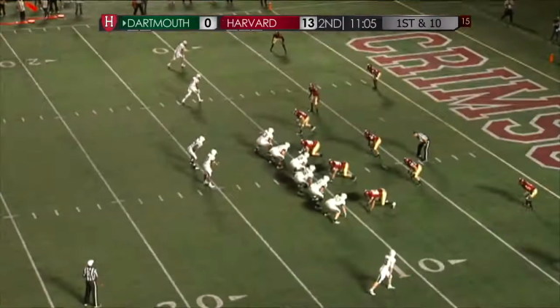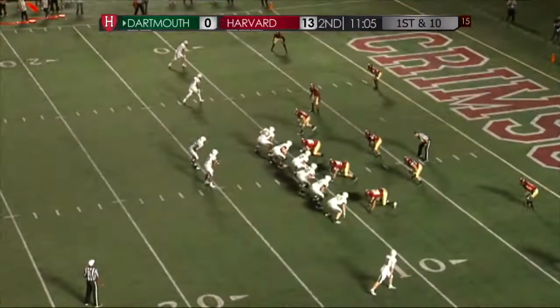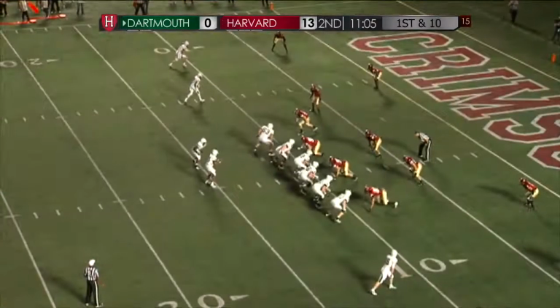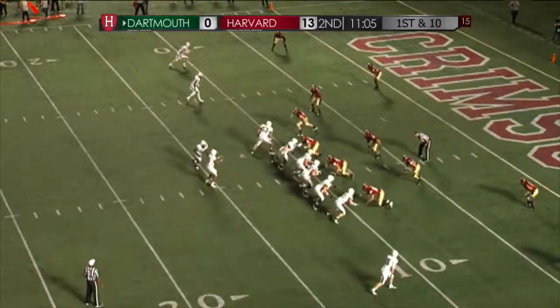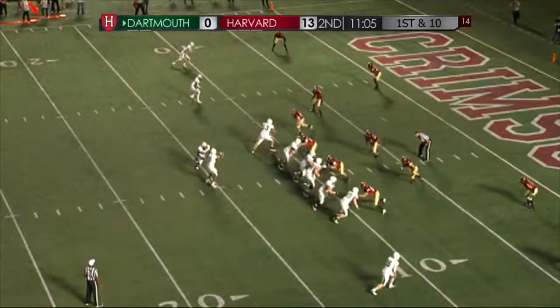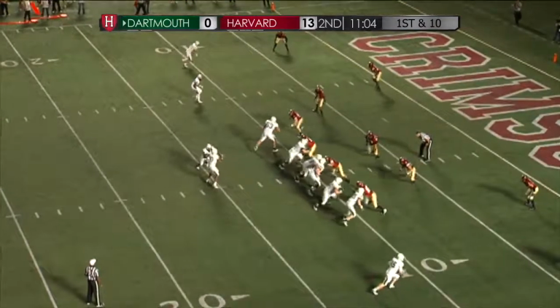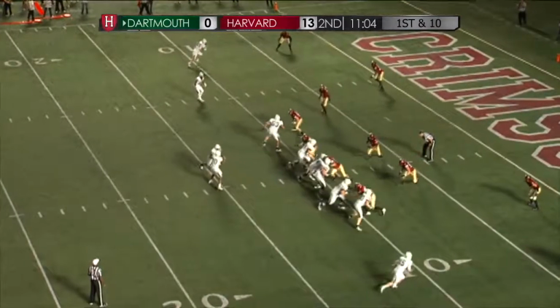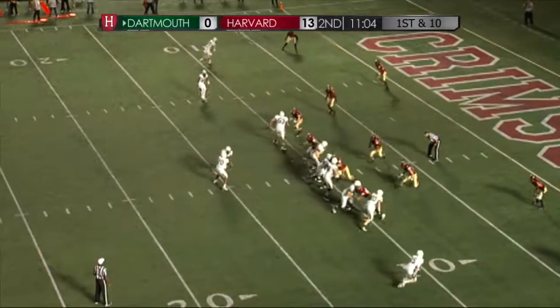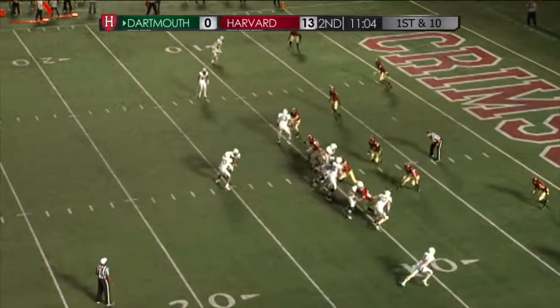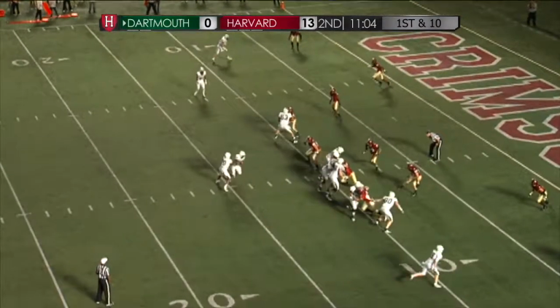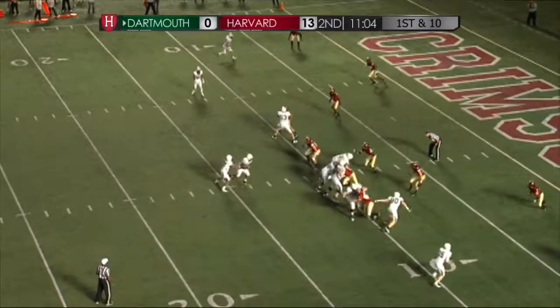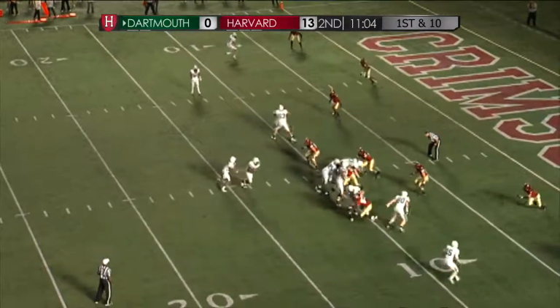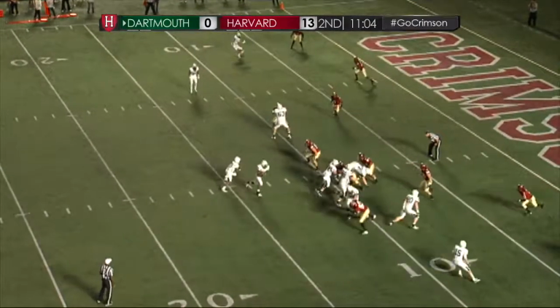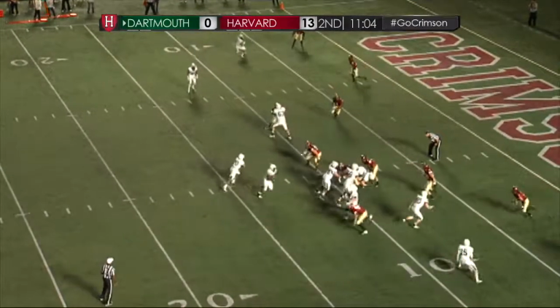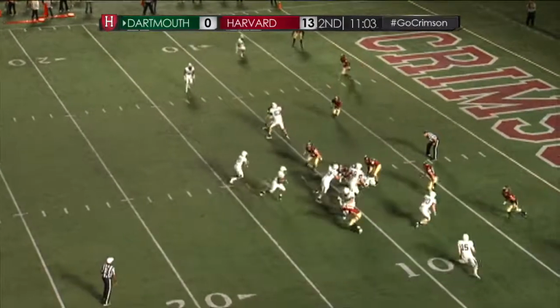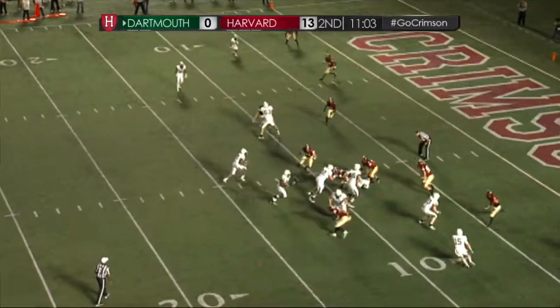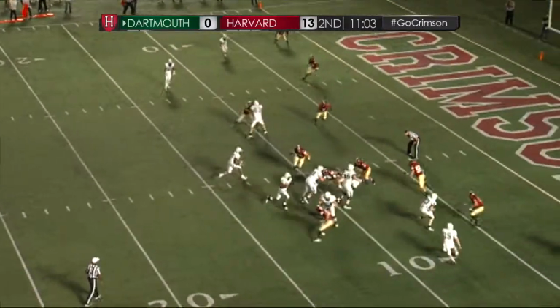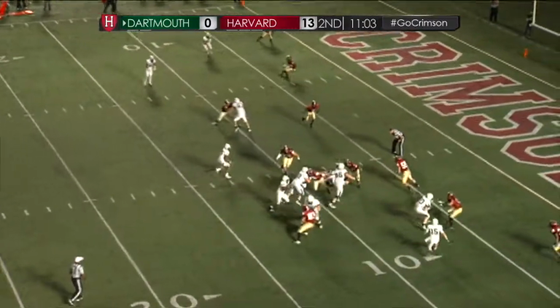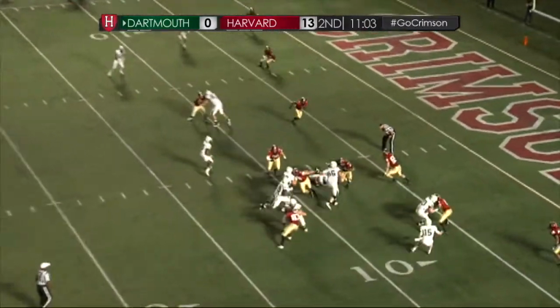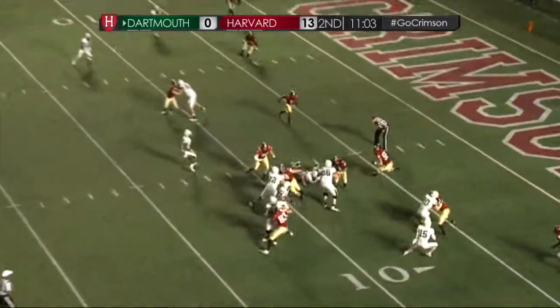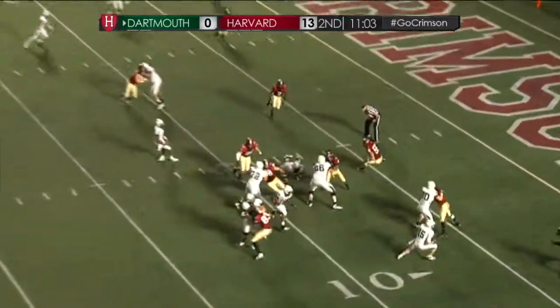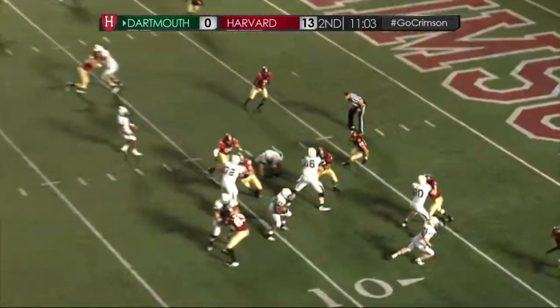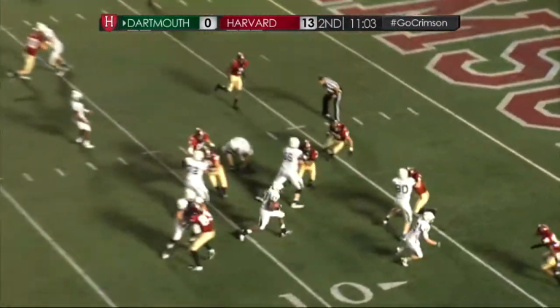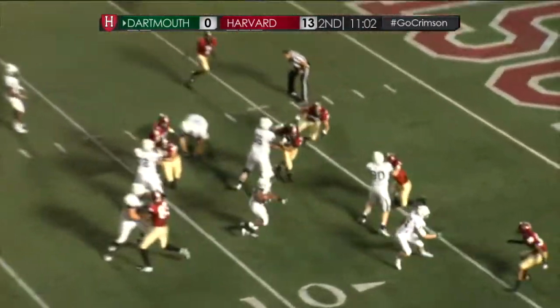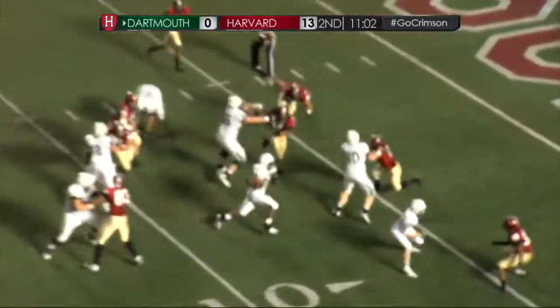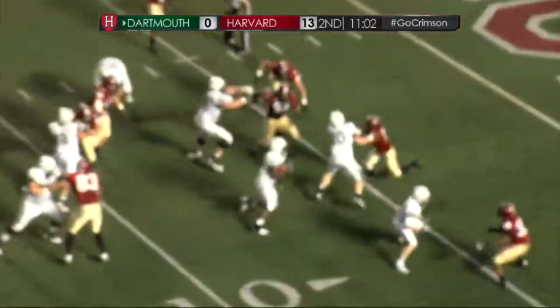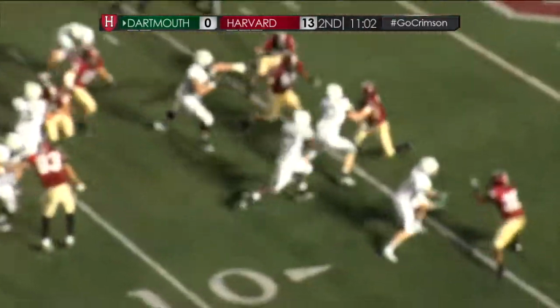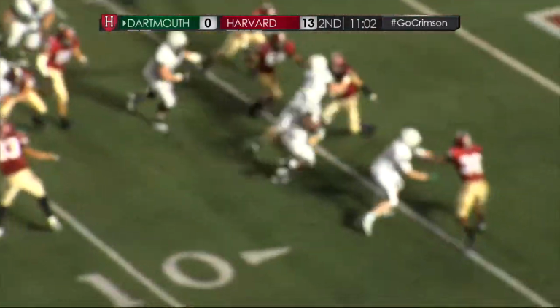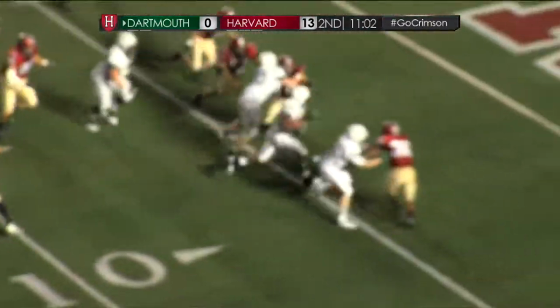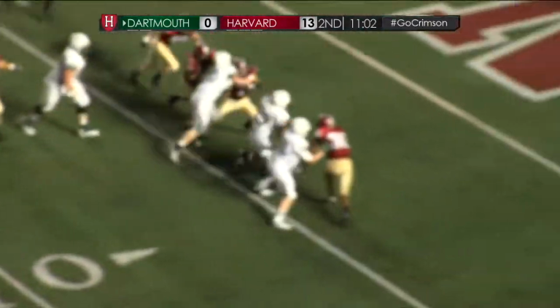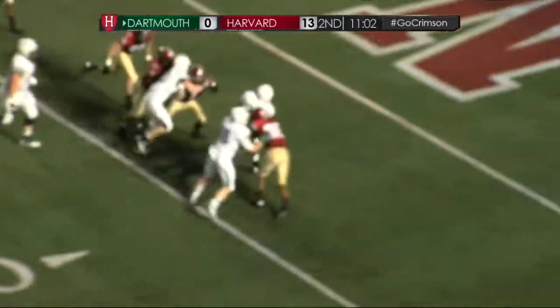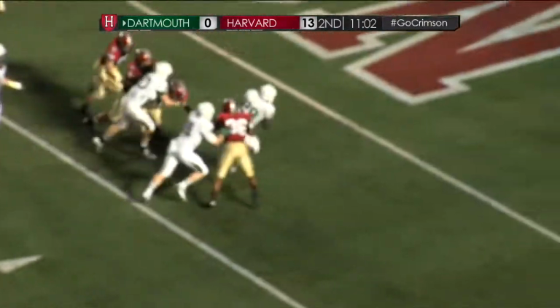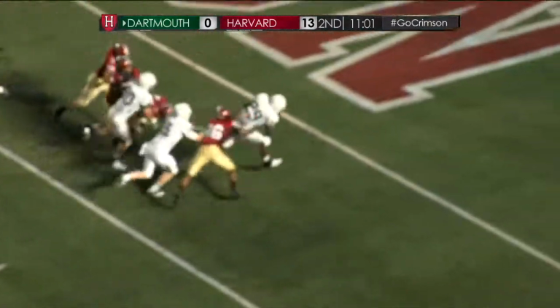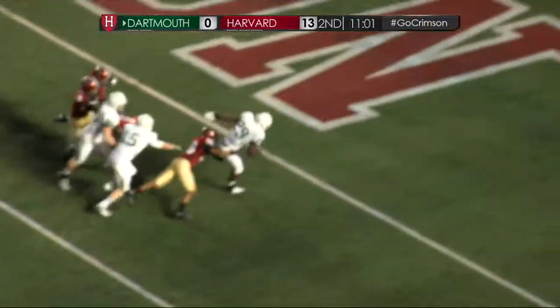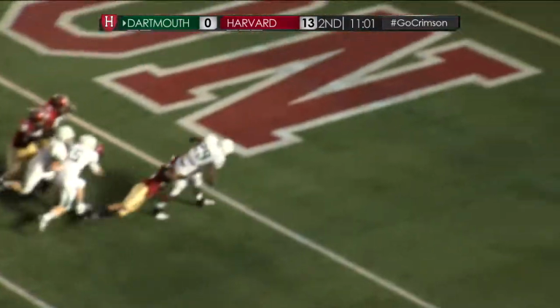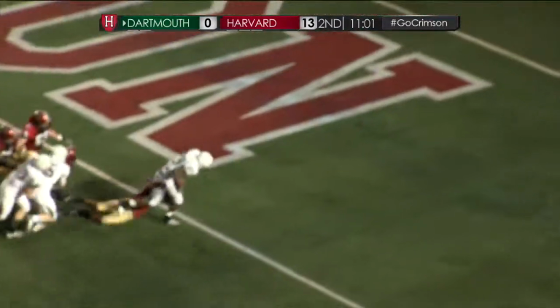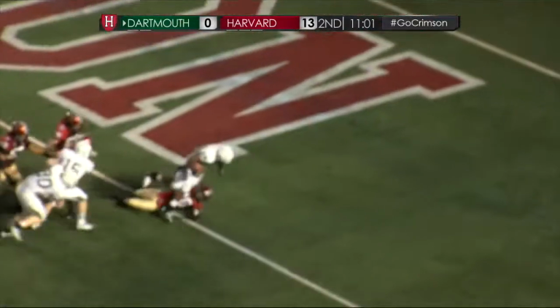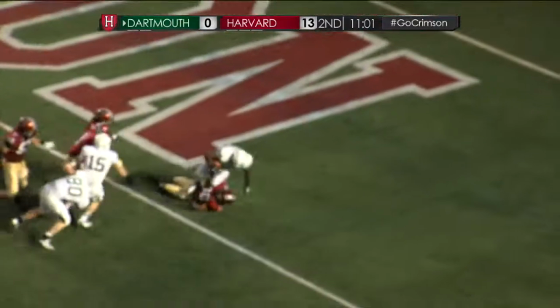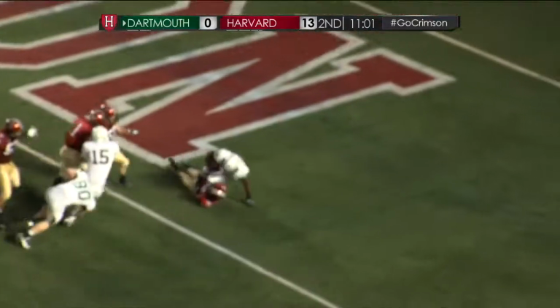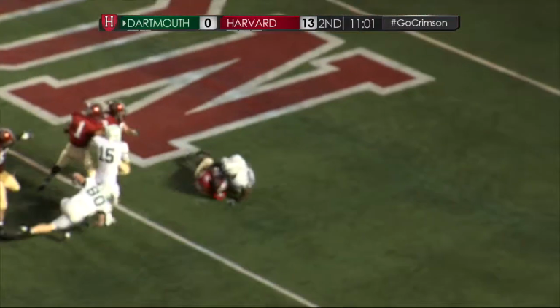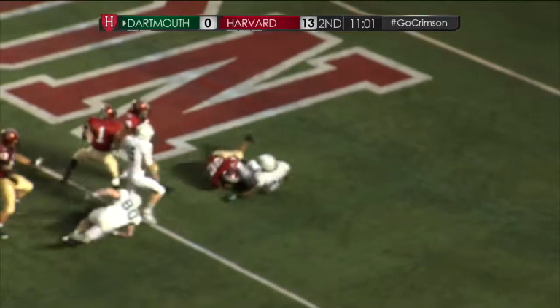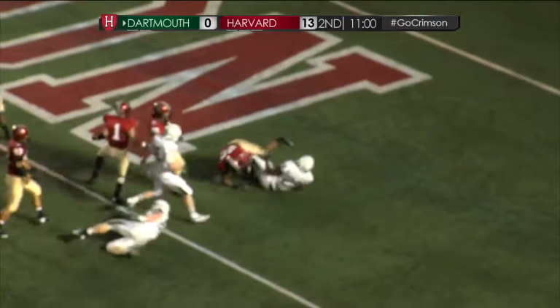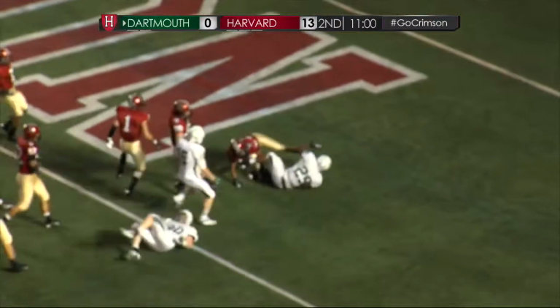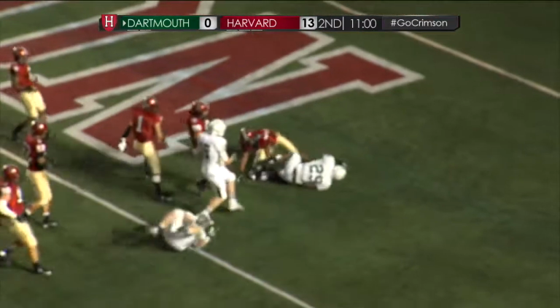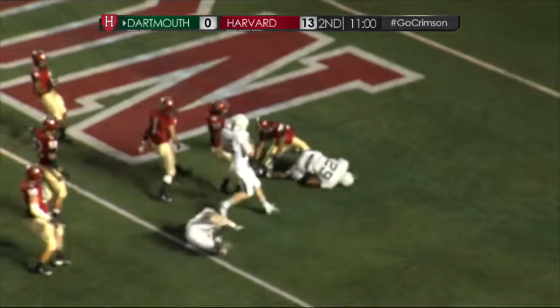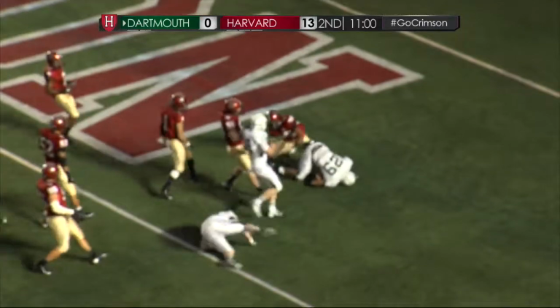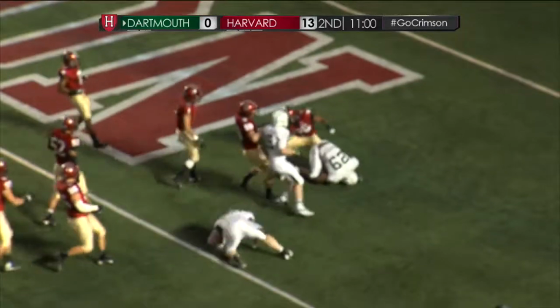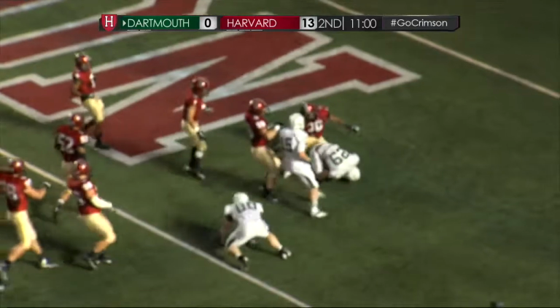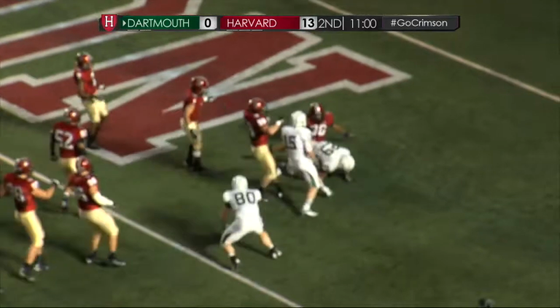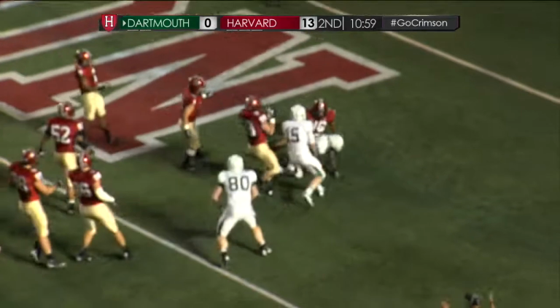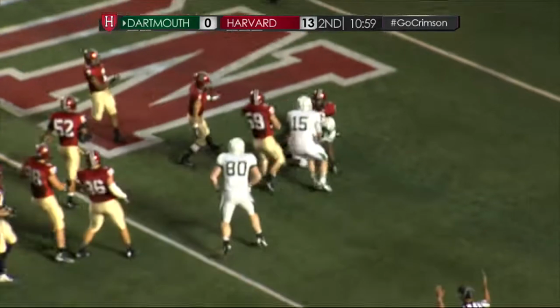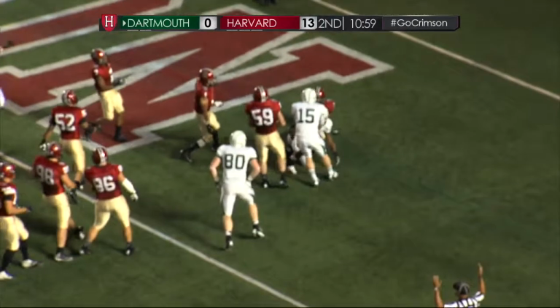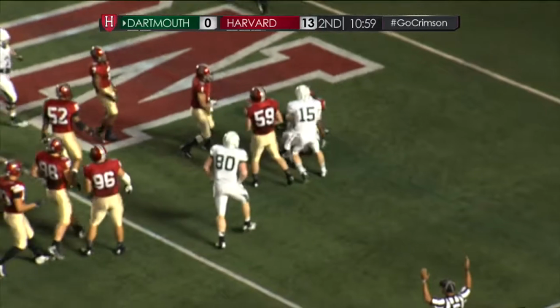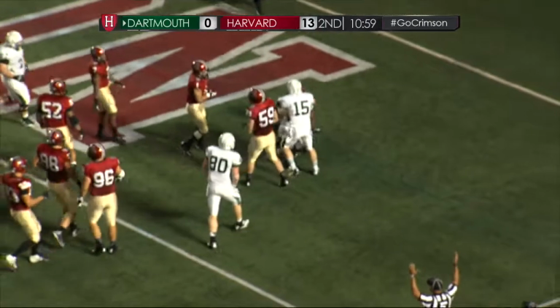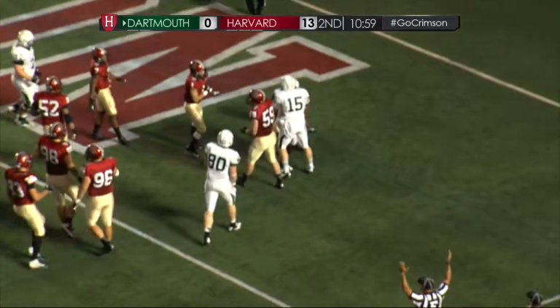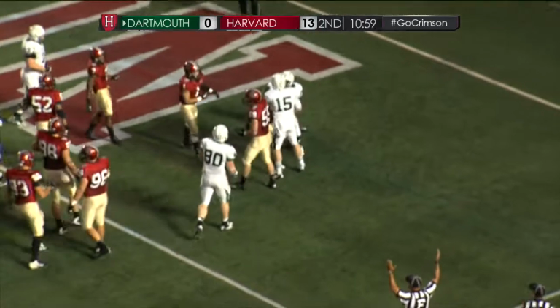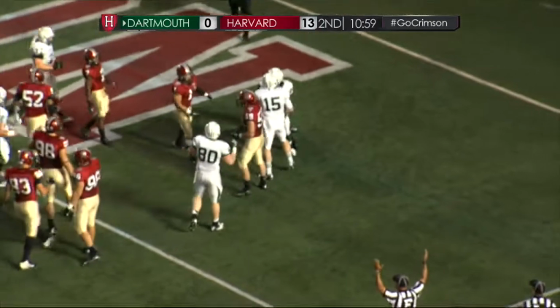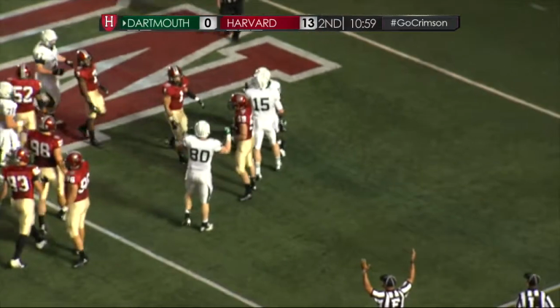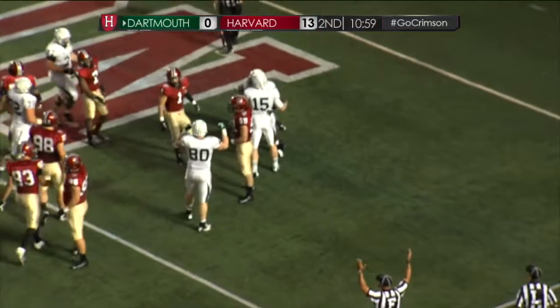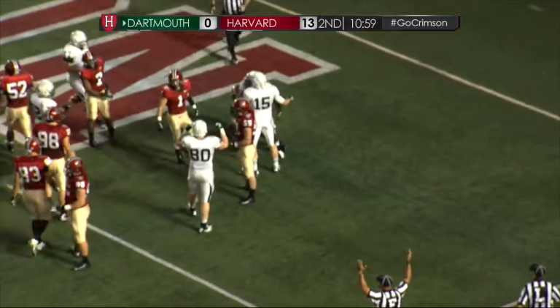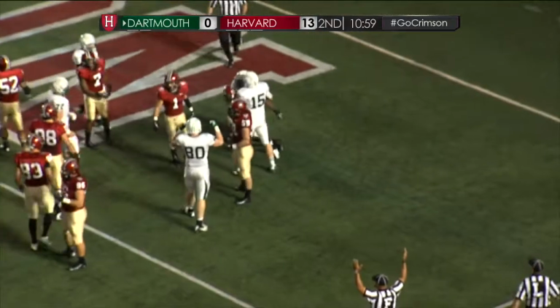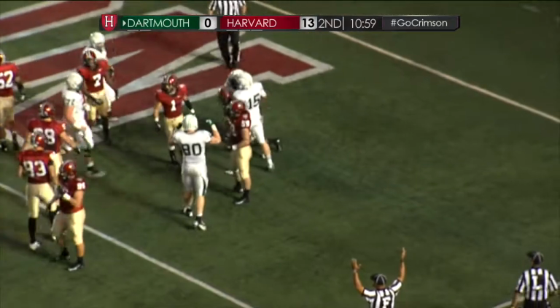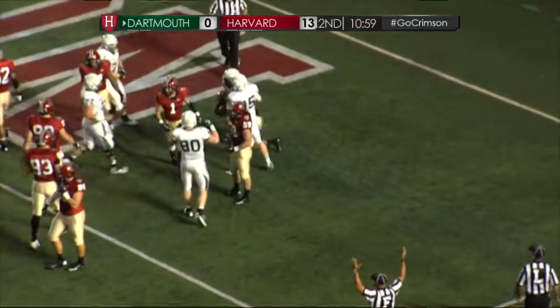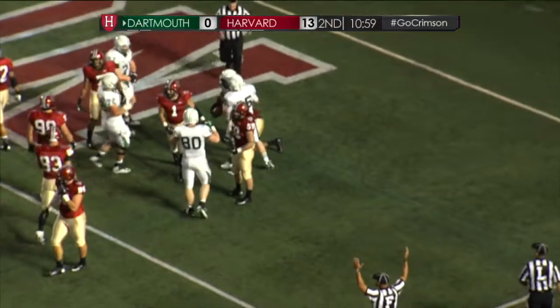Making the transition out of the quarterback position, as Pierre takes the handoff and bursts out into the end zone. Touchdown Dartmouth.